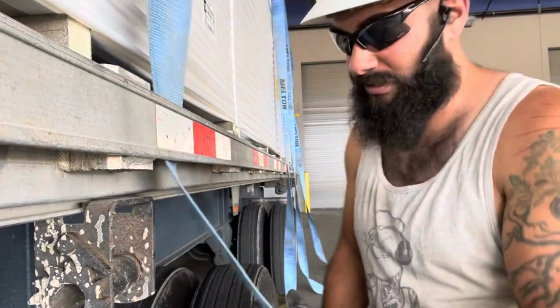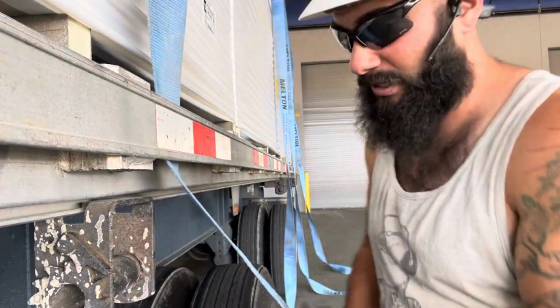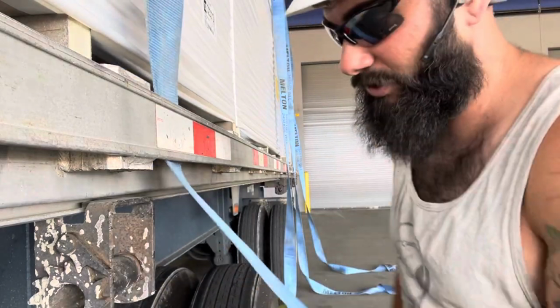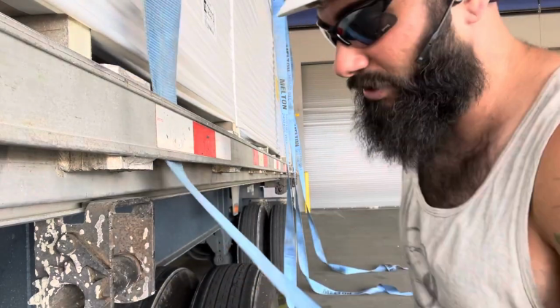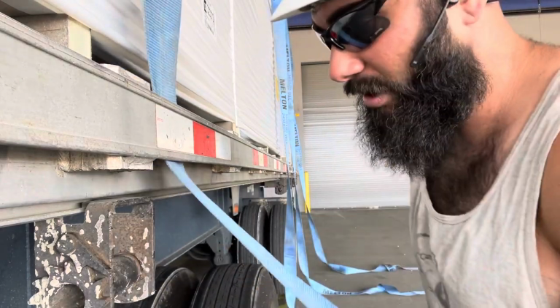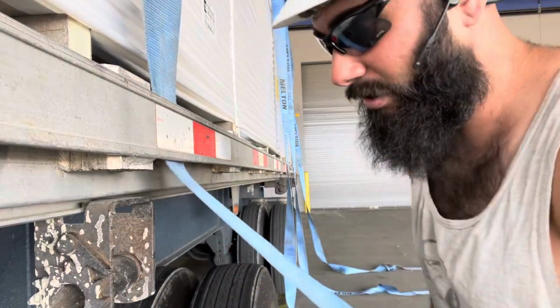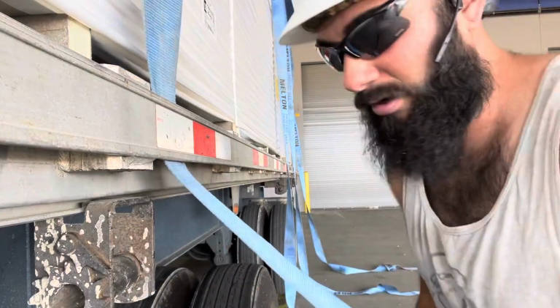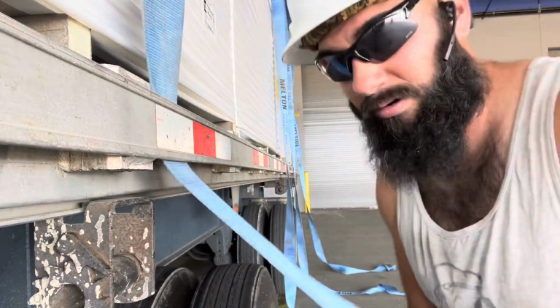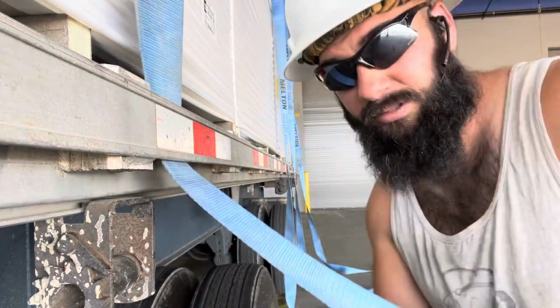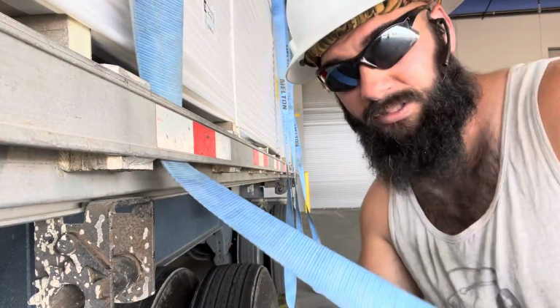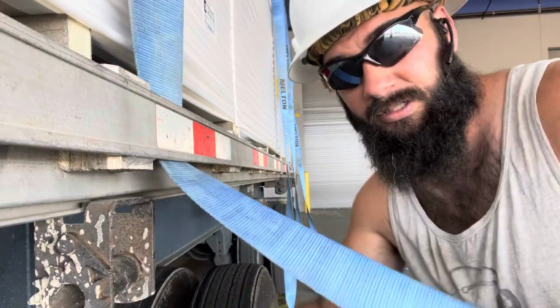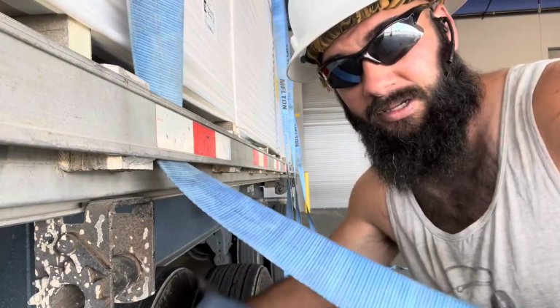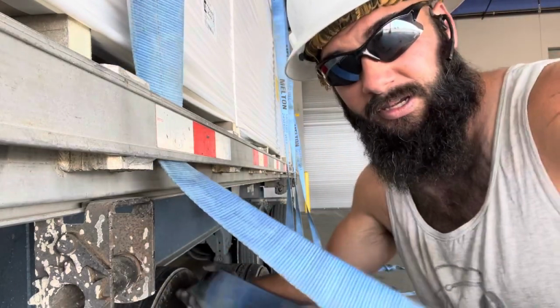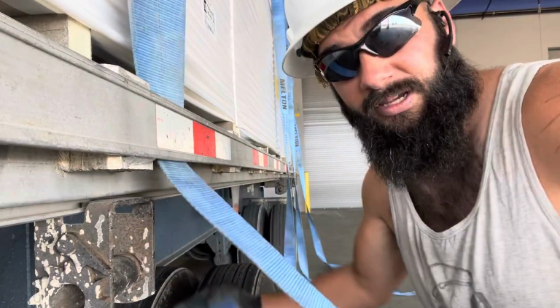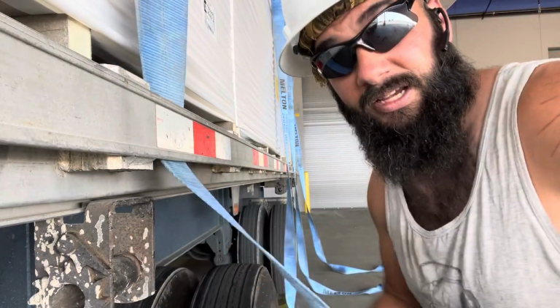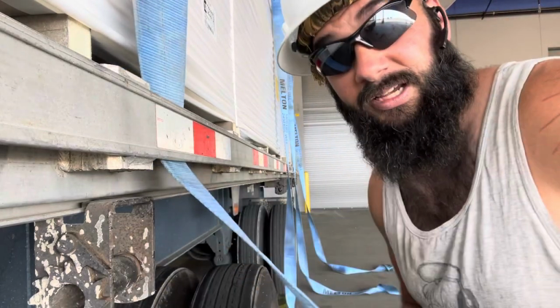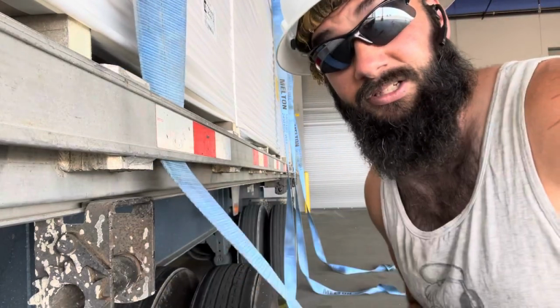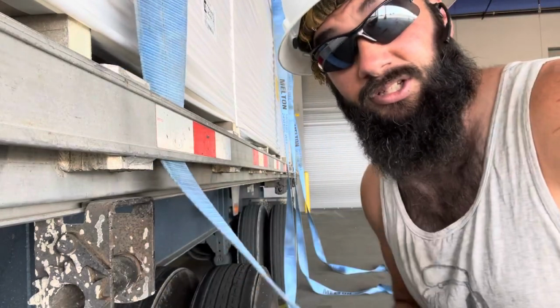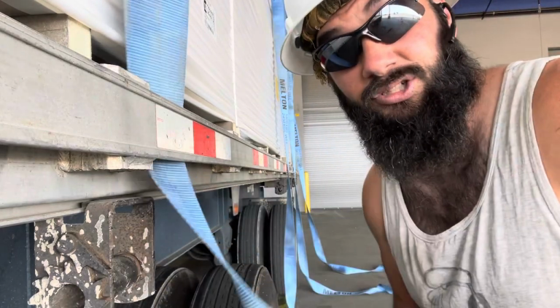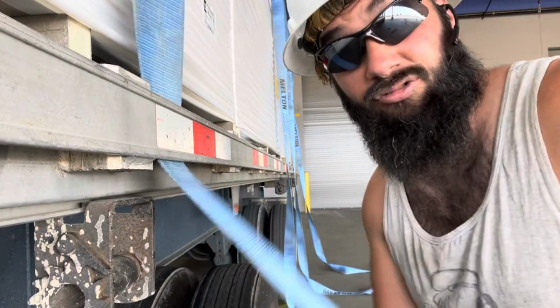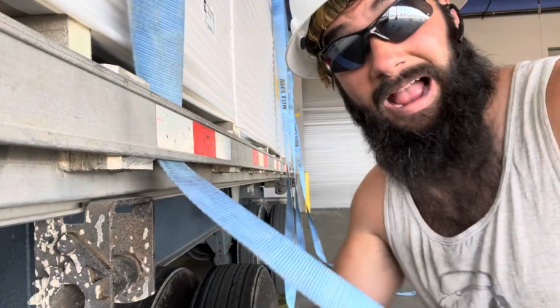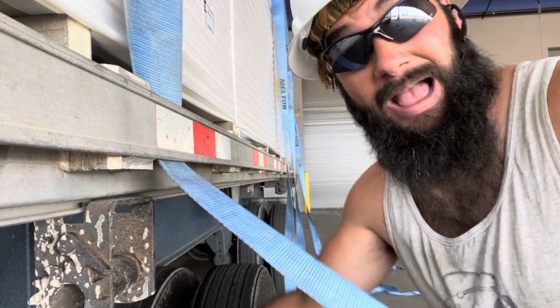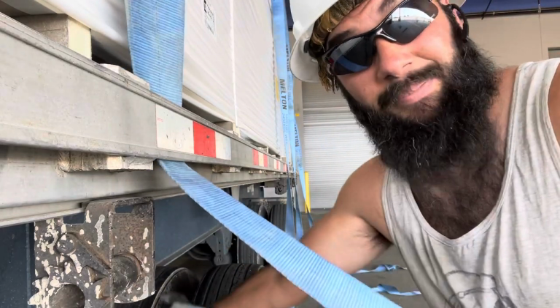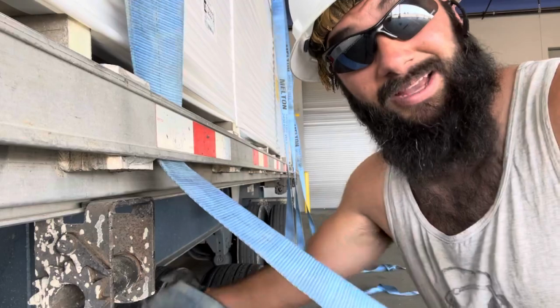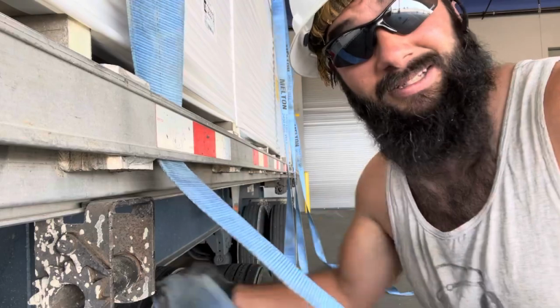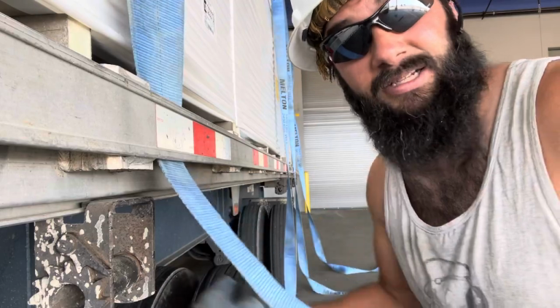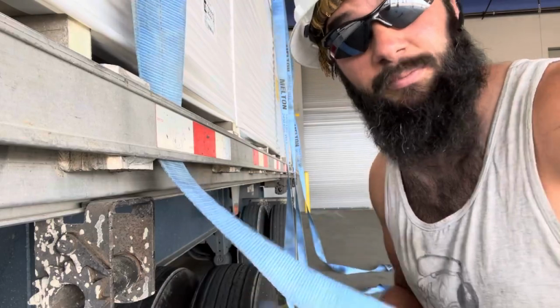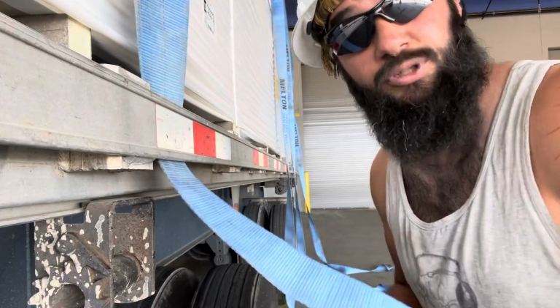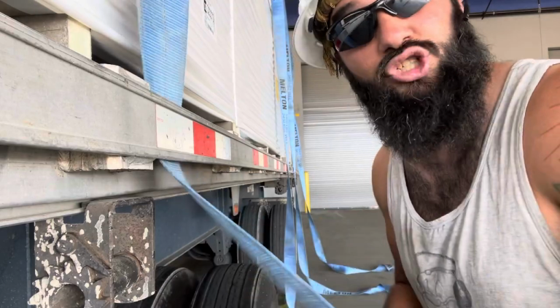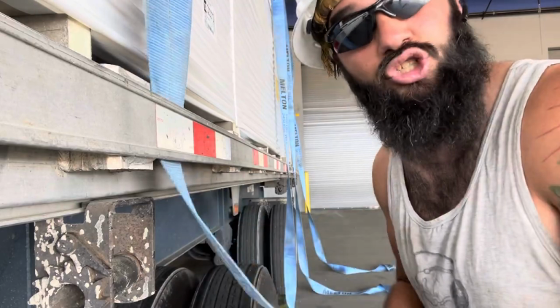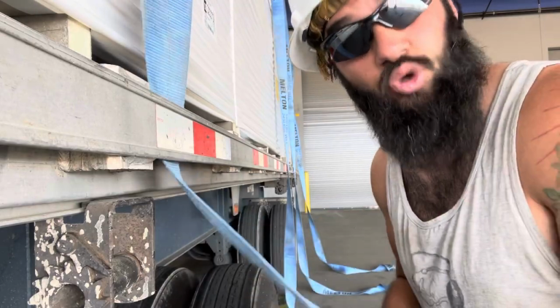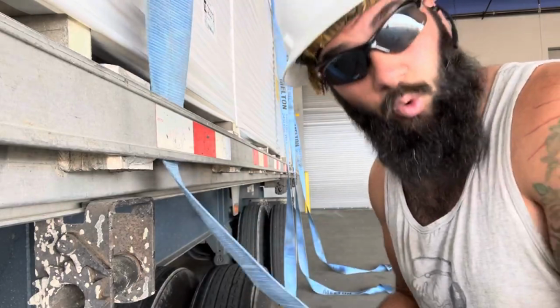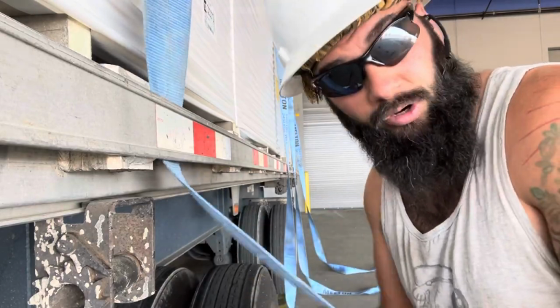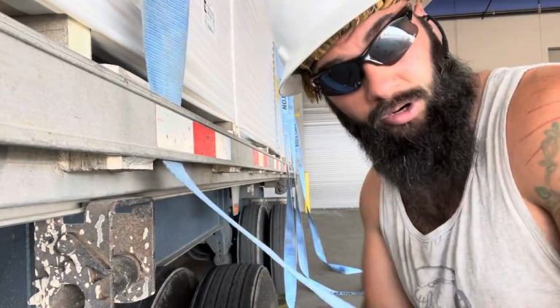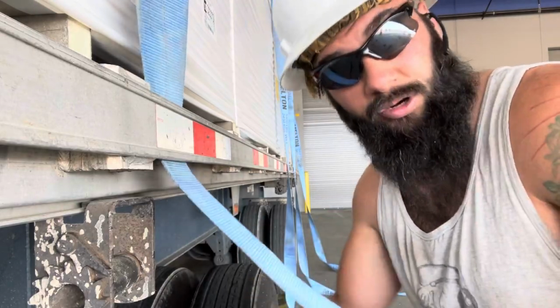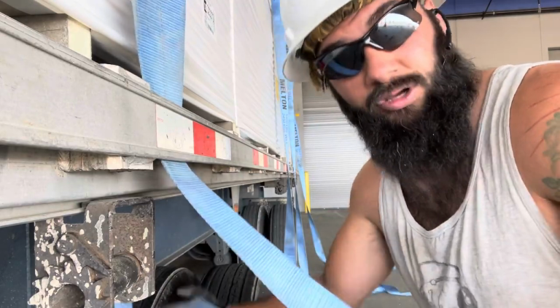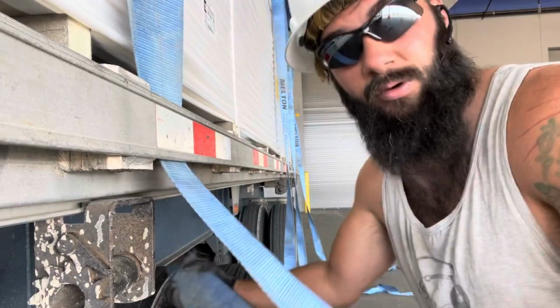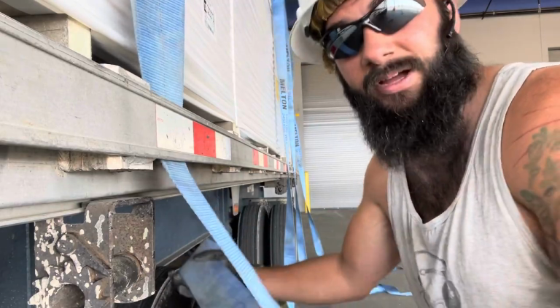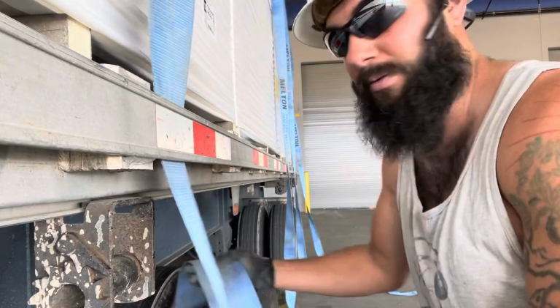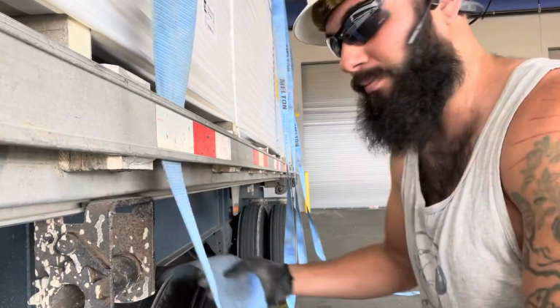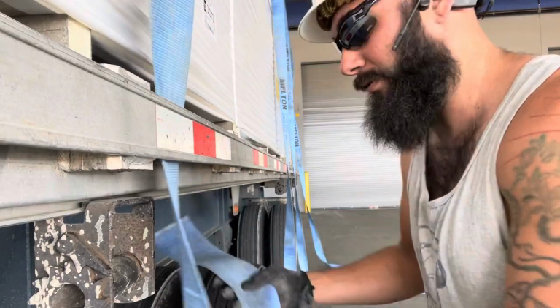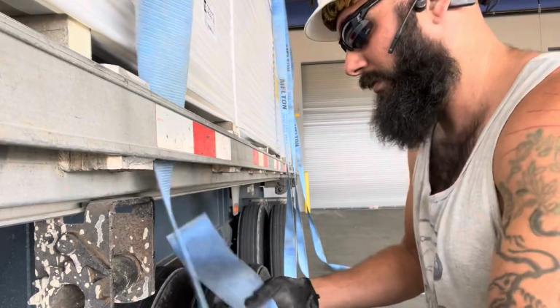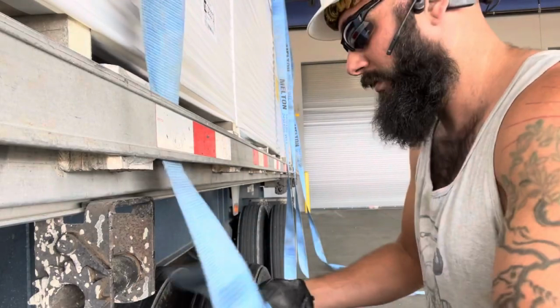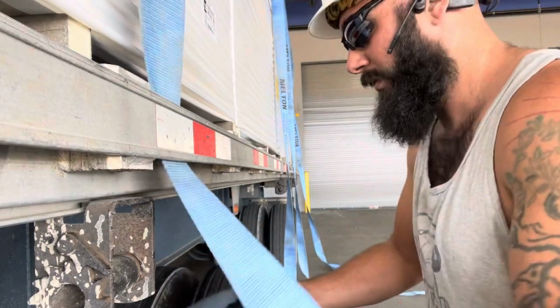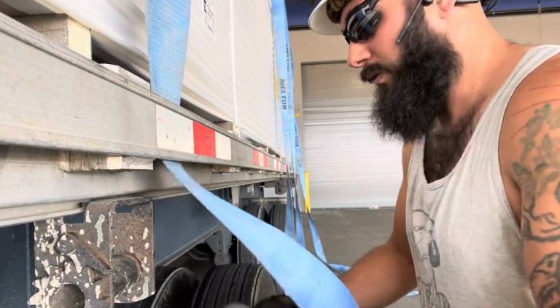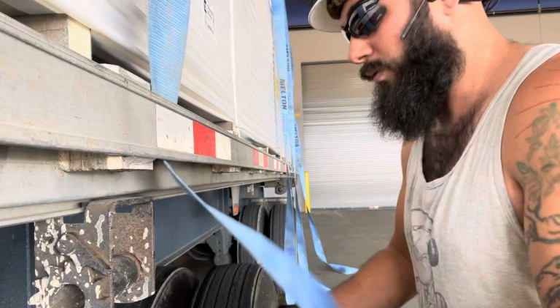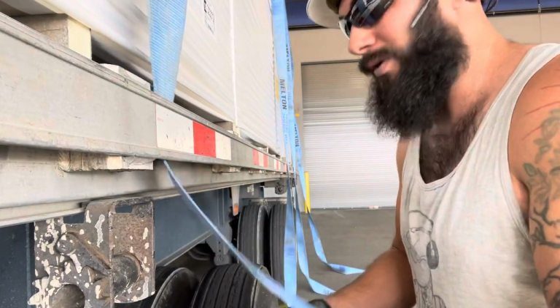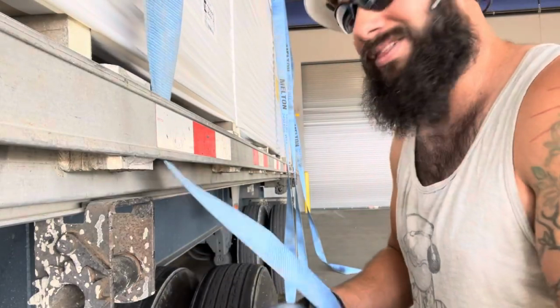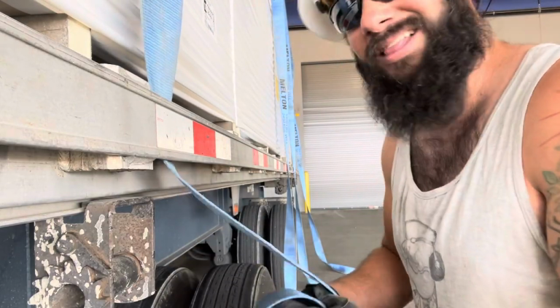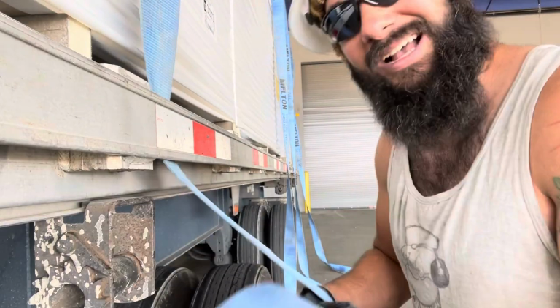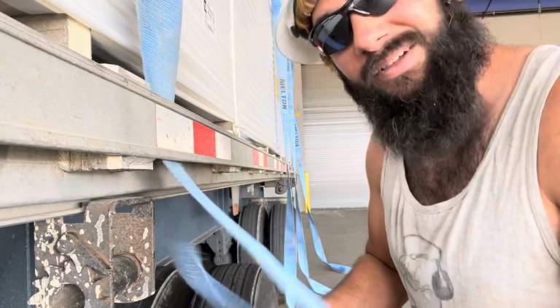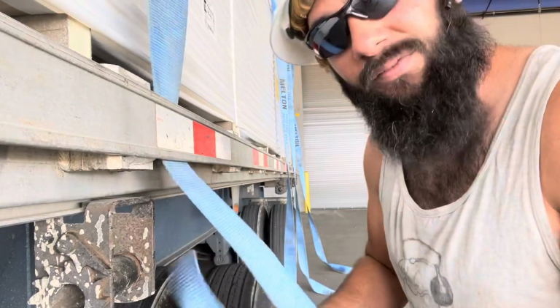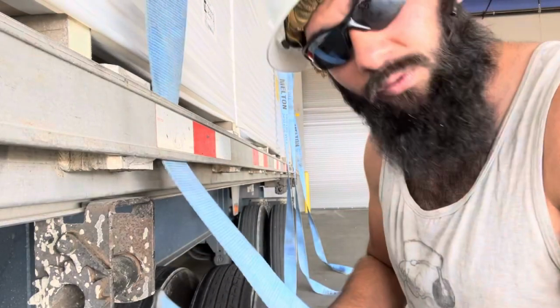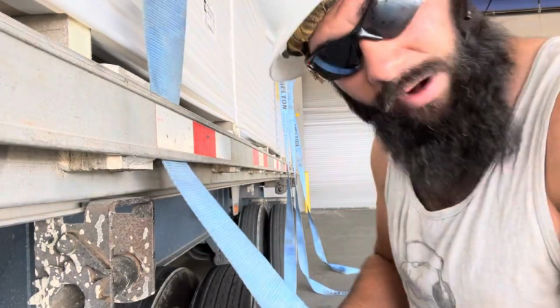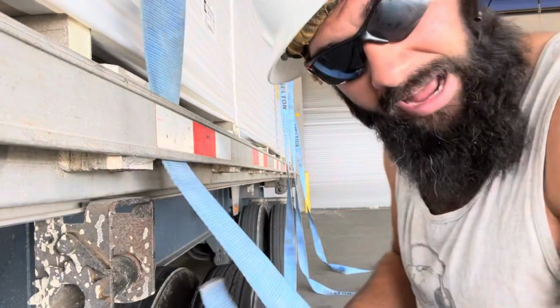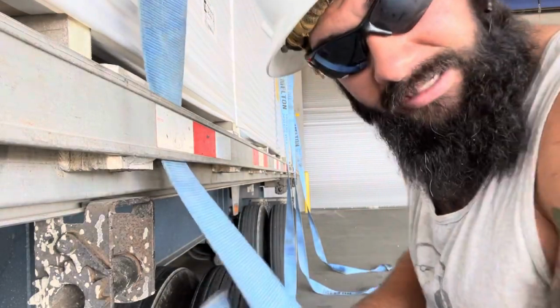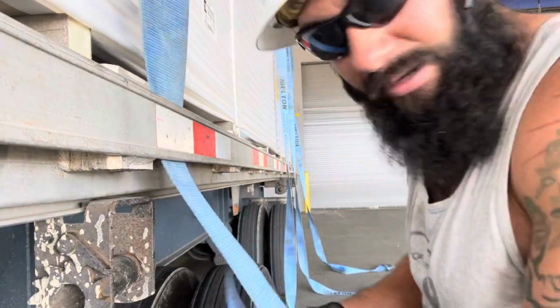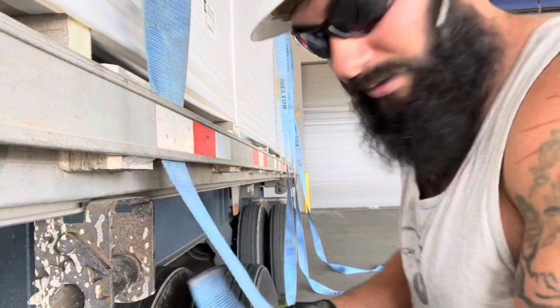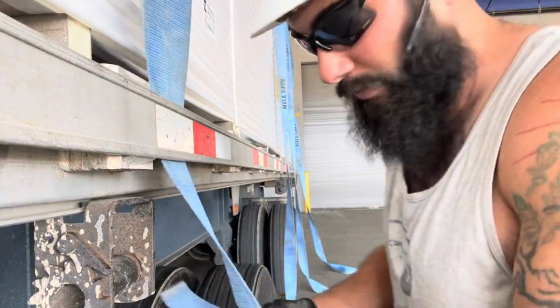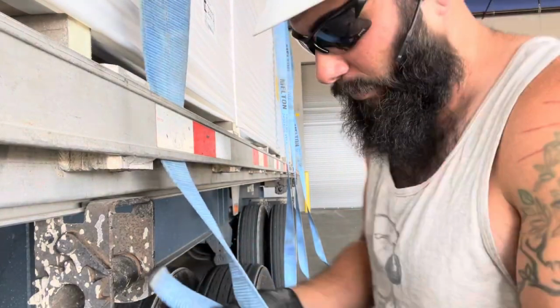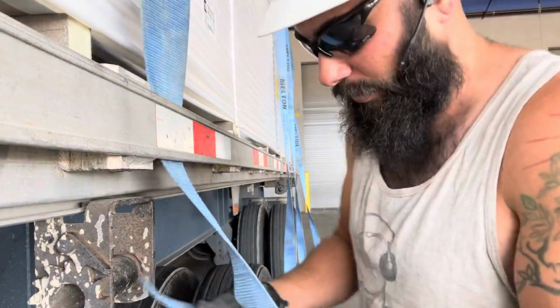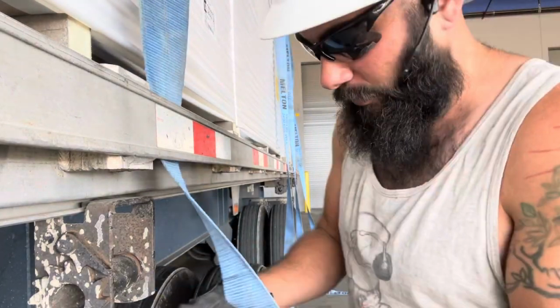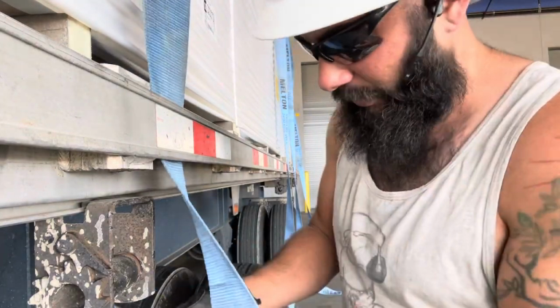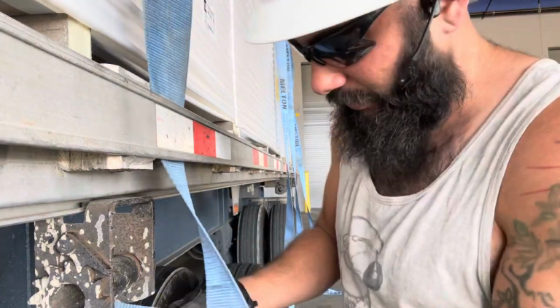I'll show you how I do this. The nice thing with such tall loads is the strap ends up shorter — you end up with less of a rat tail to work with.